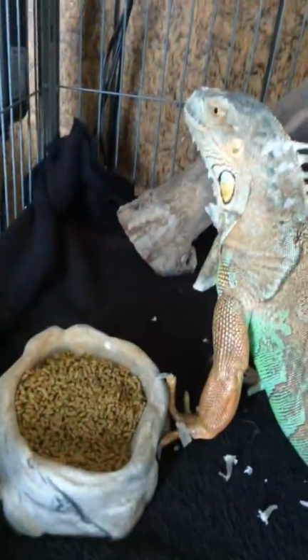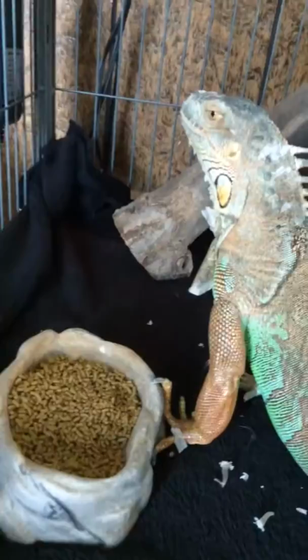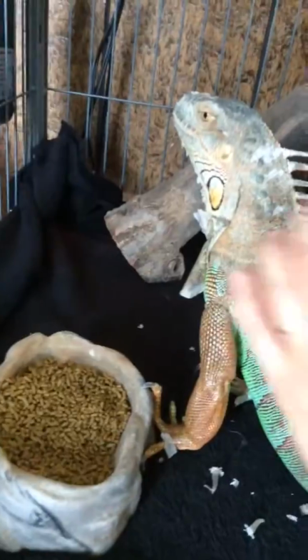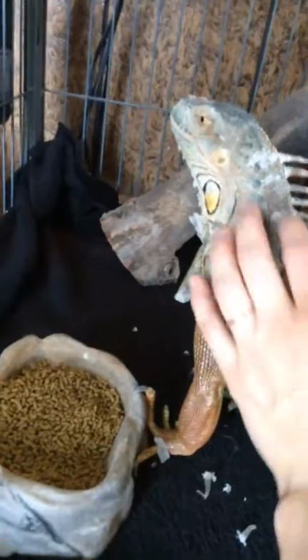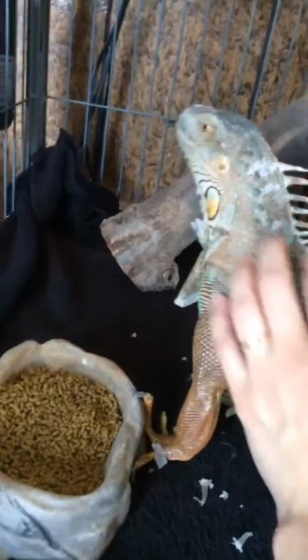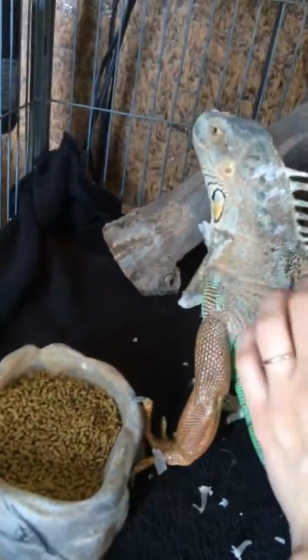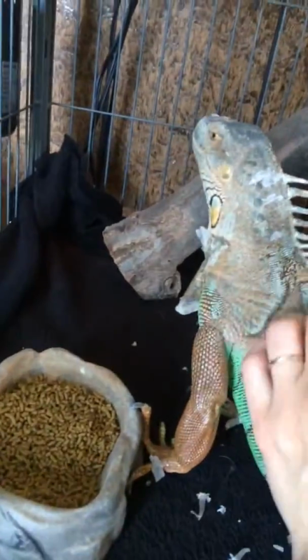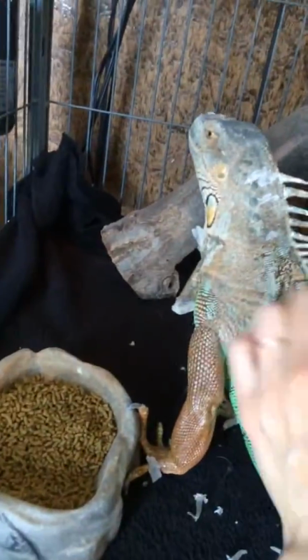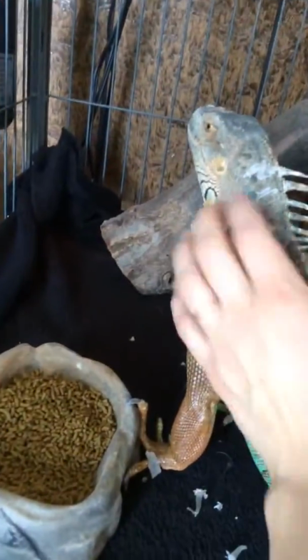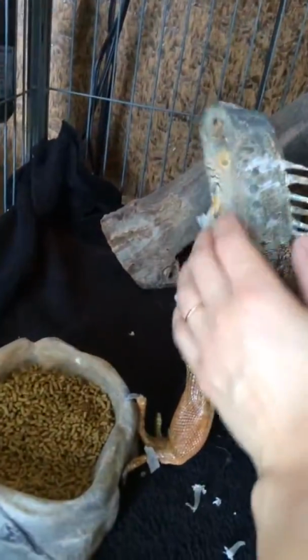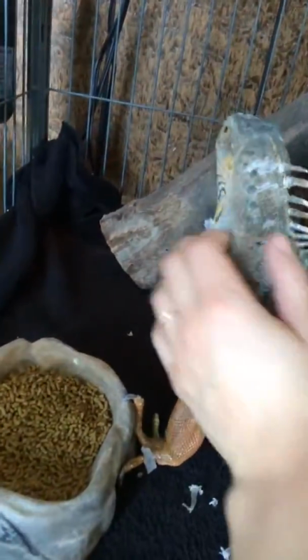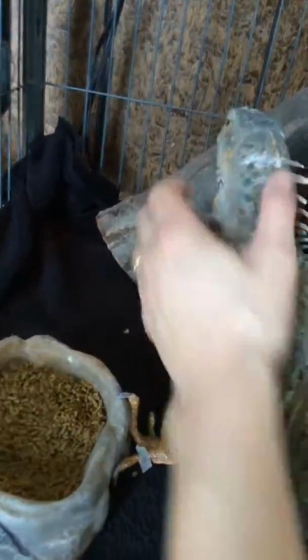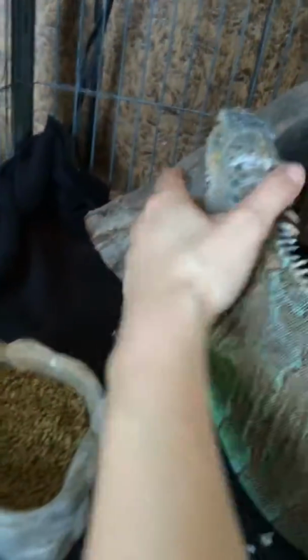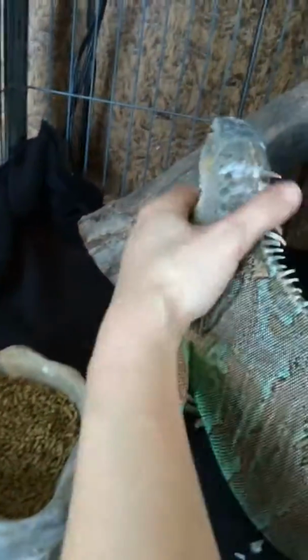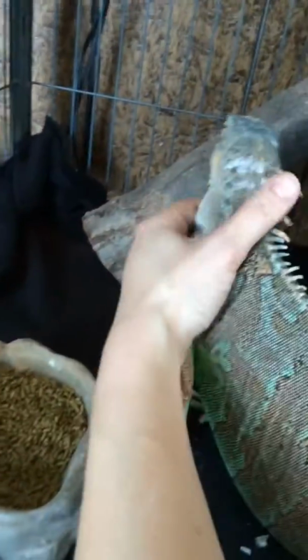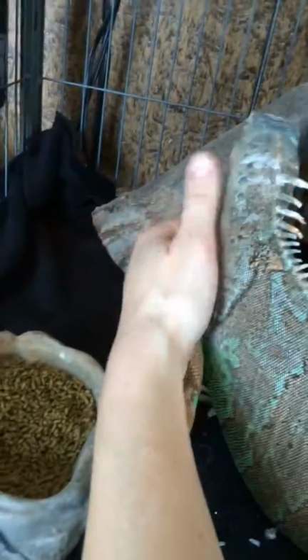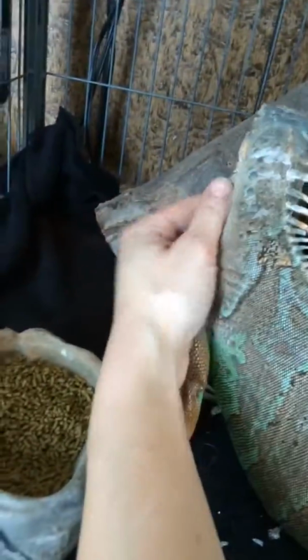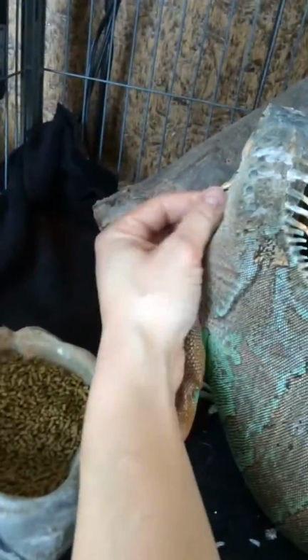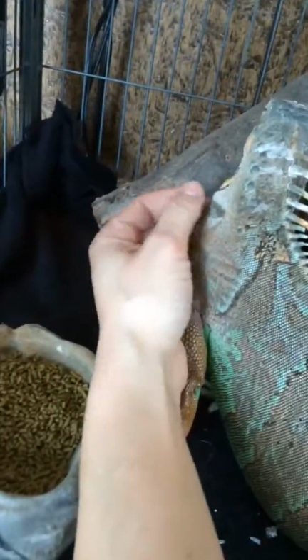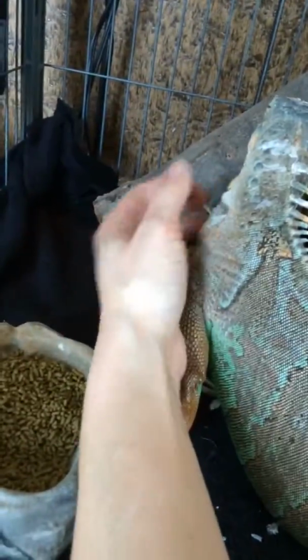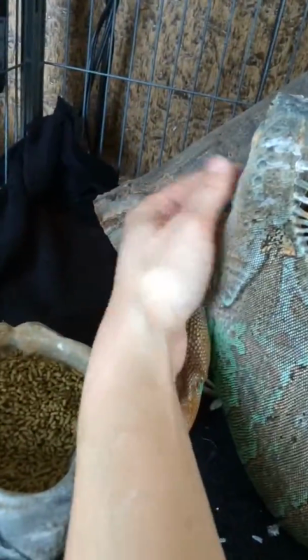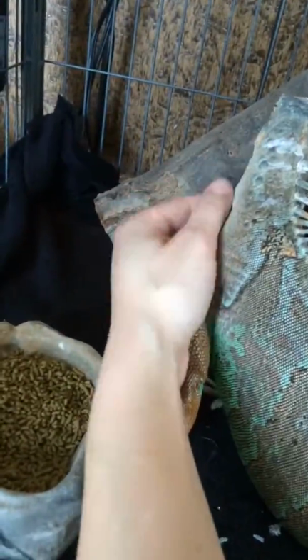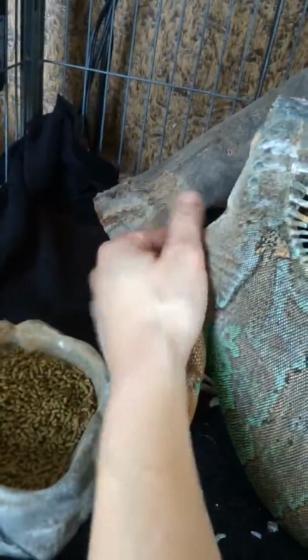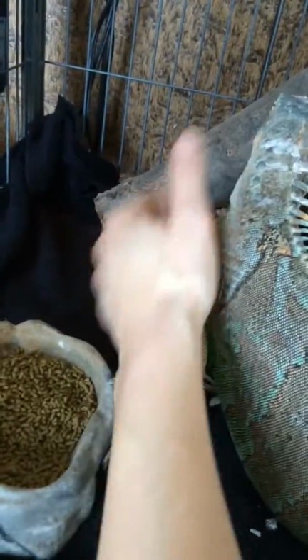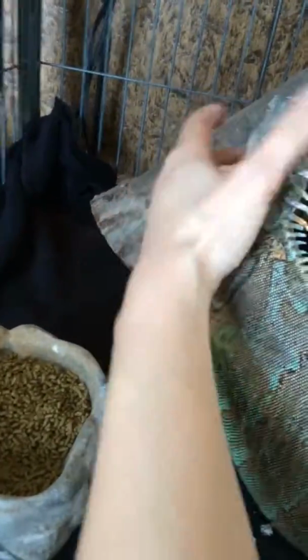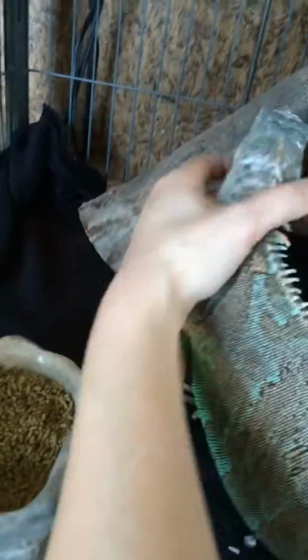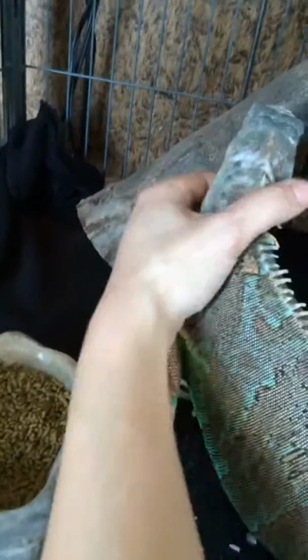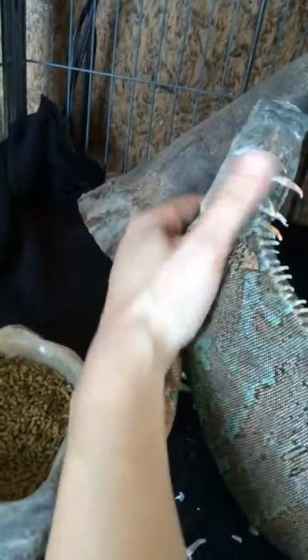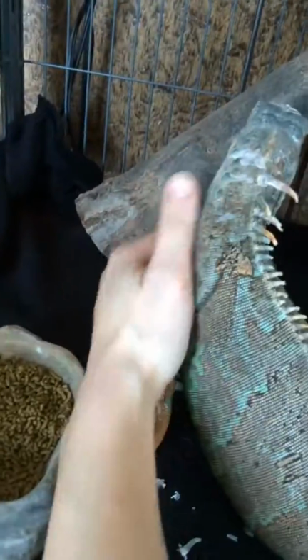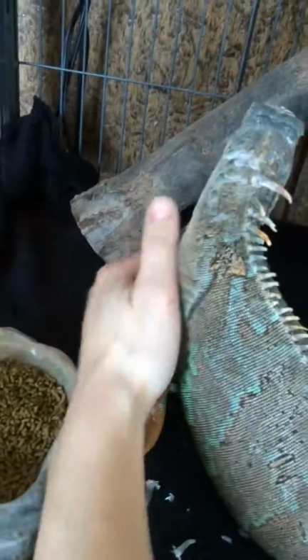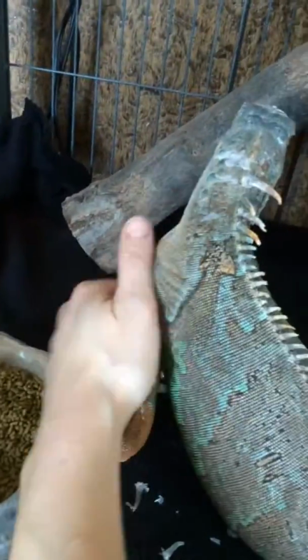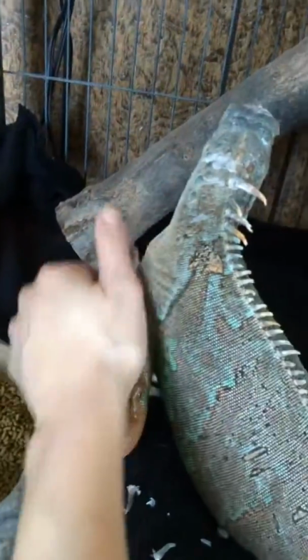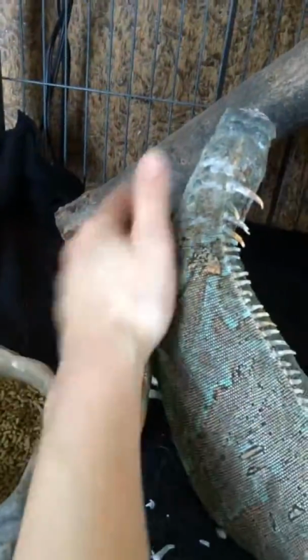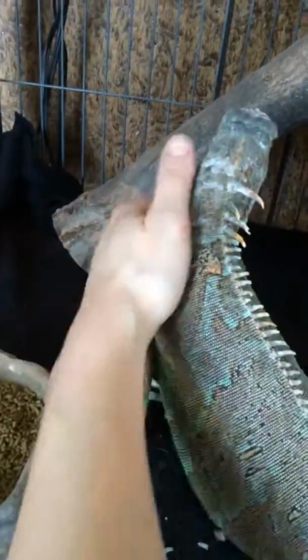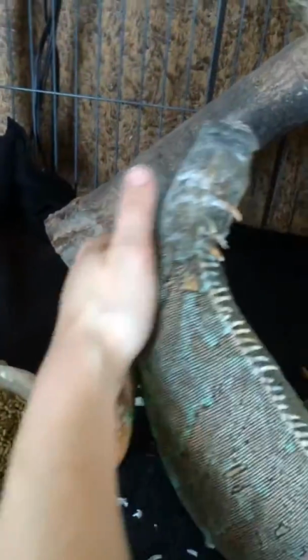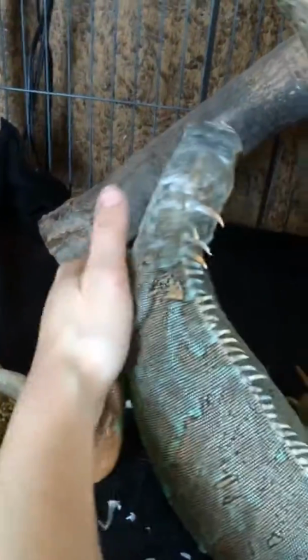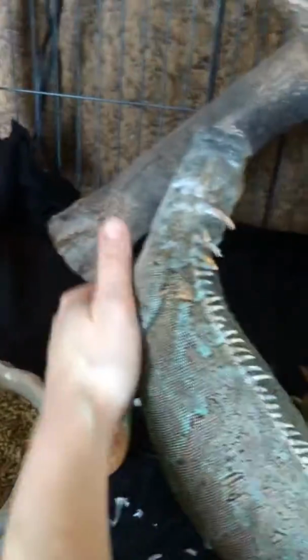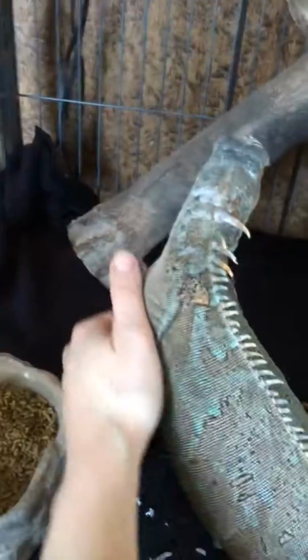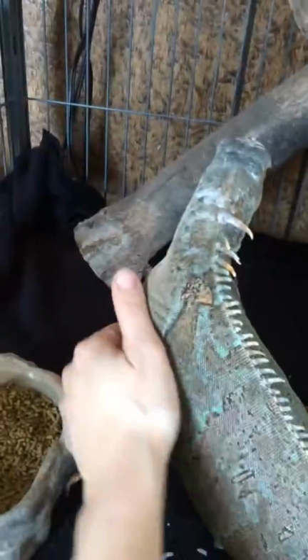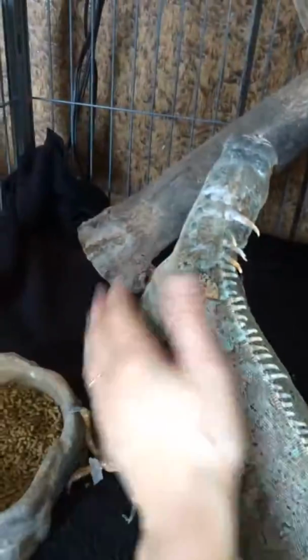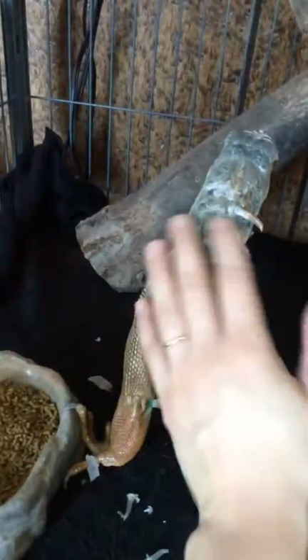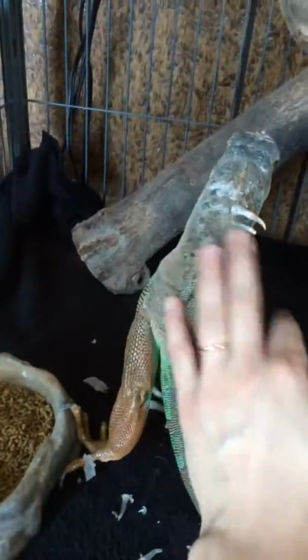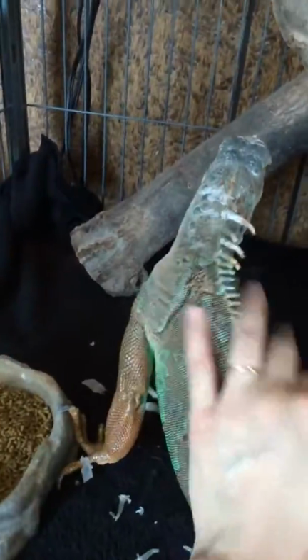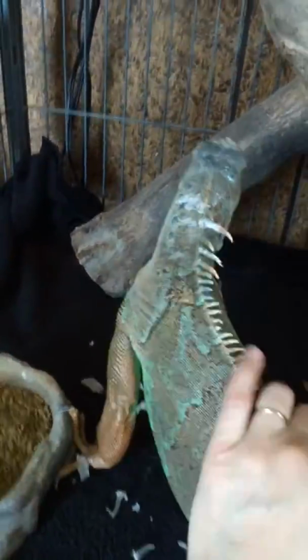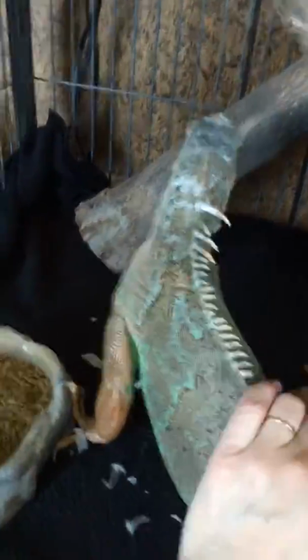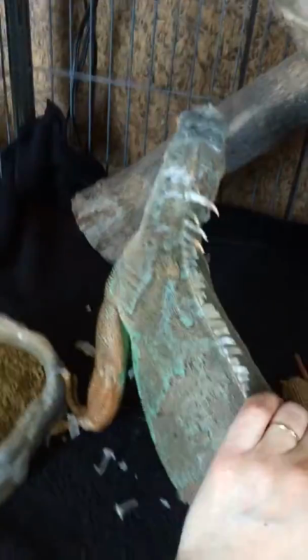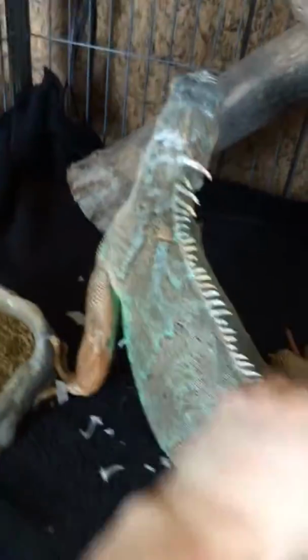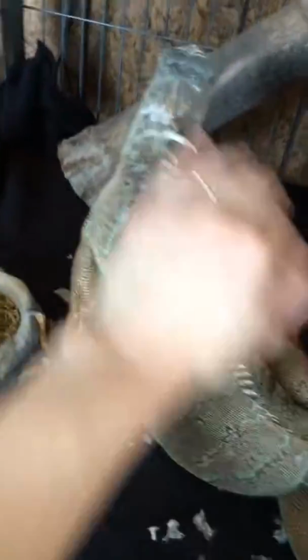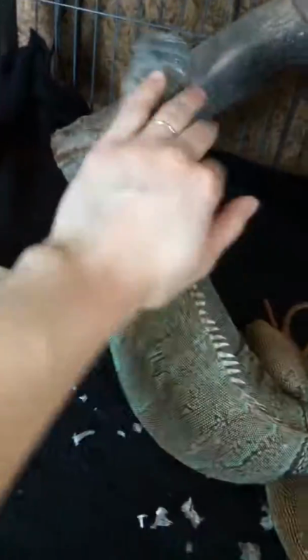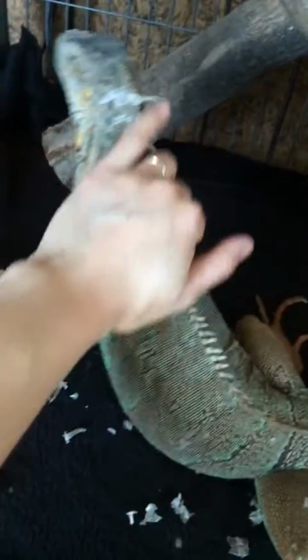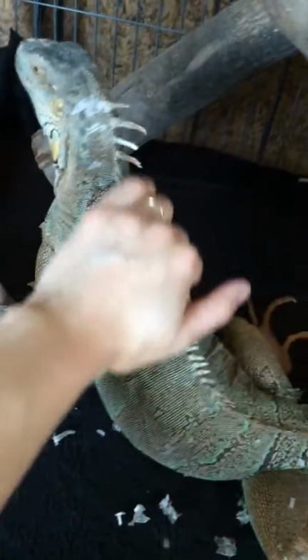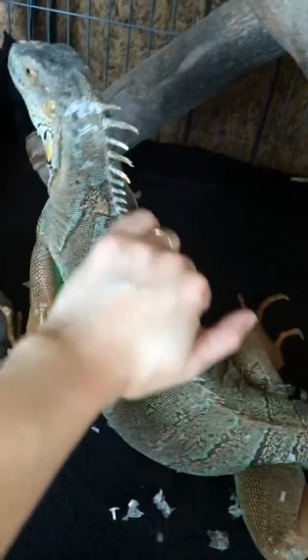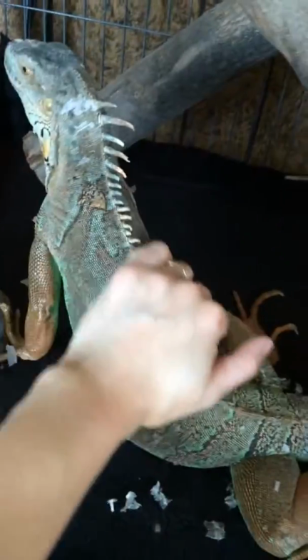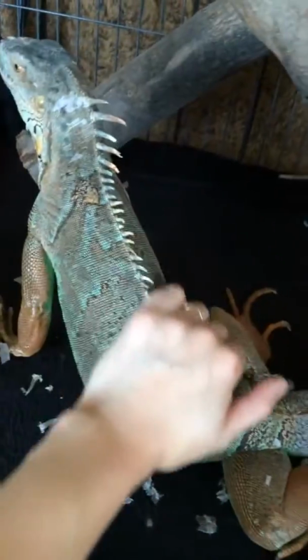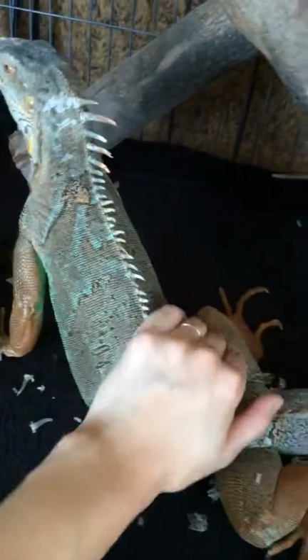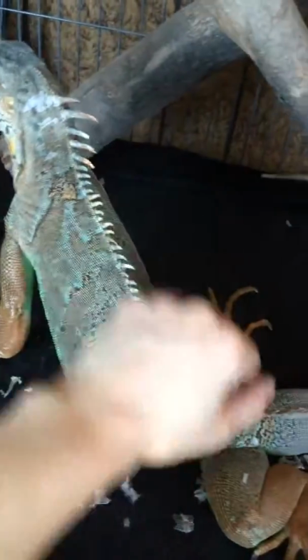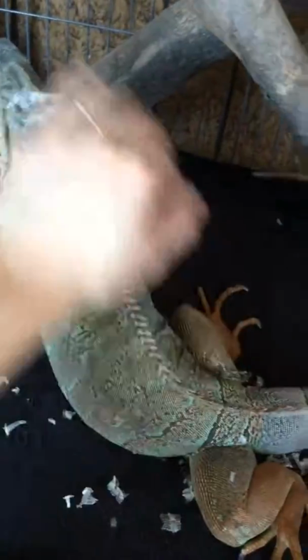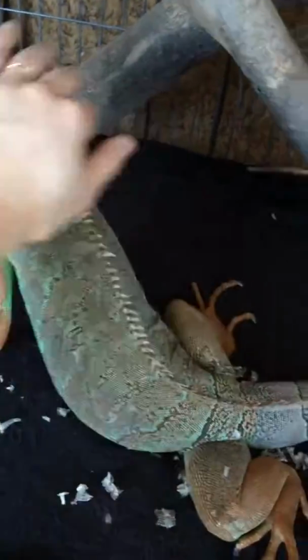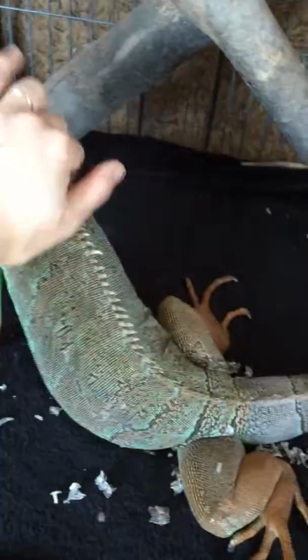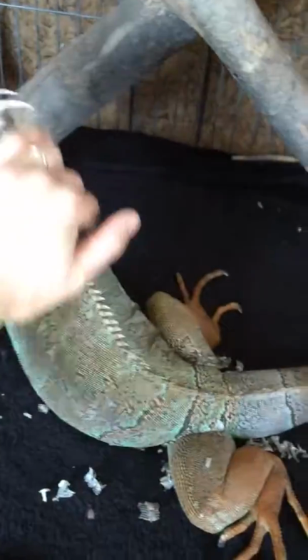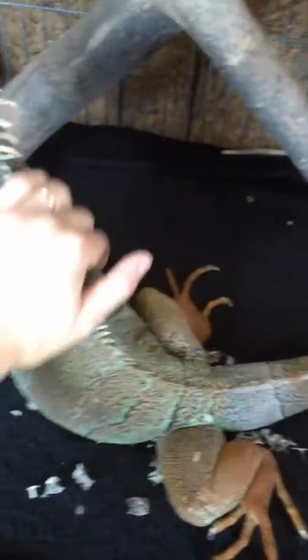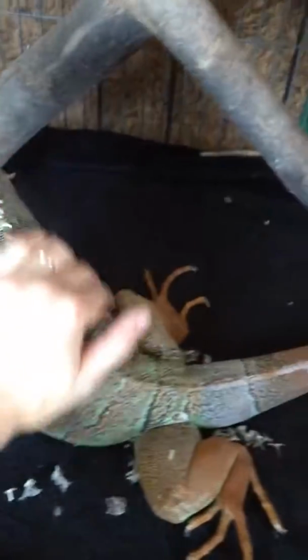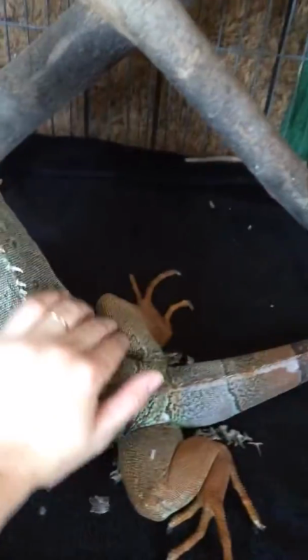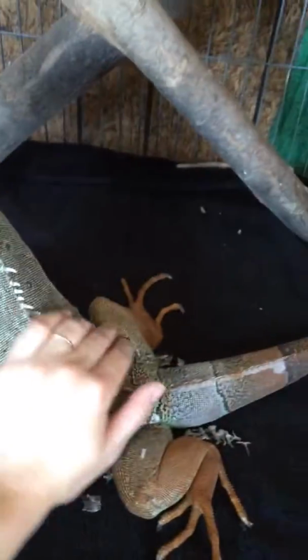Her dewlap is down, which usually indicates that she's not going to do anything bad. She does do her head shaking thing where she warns me.